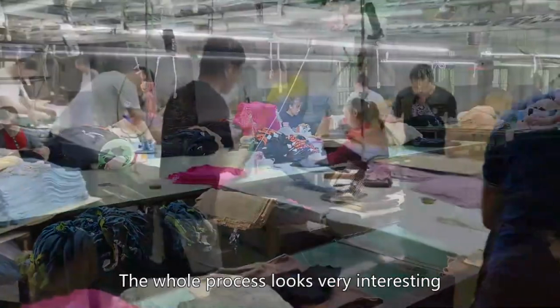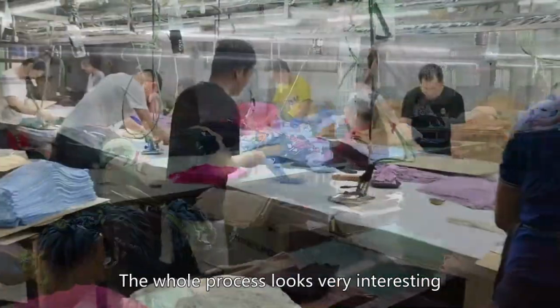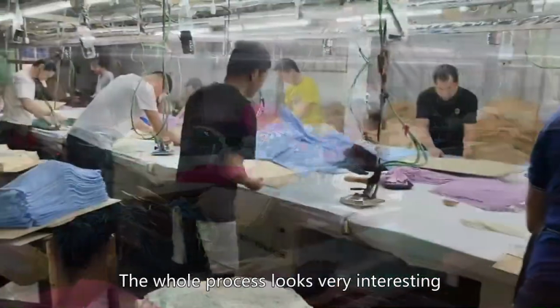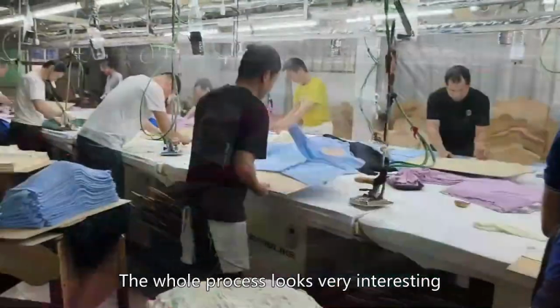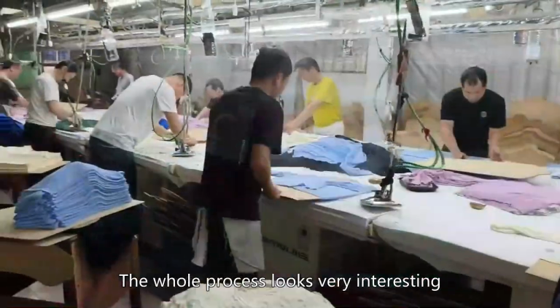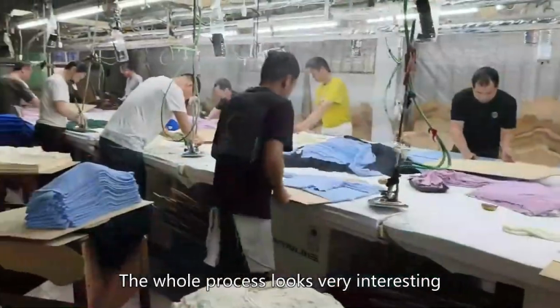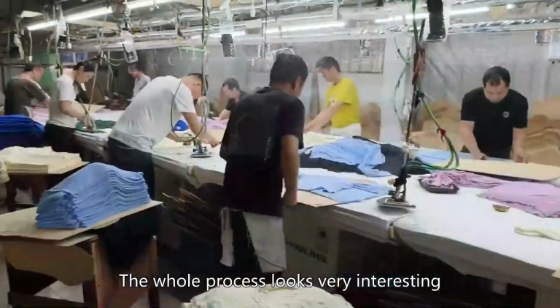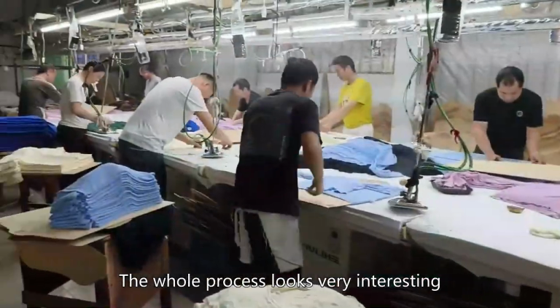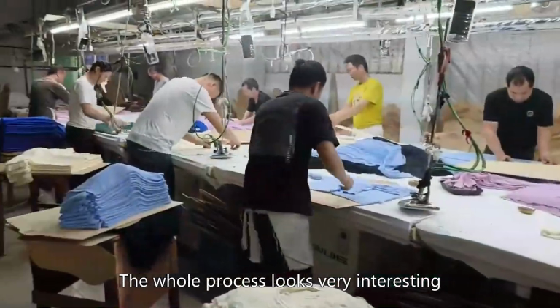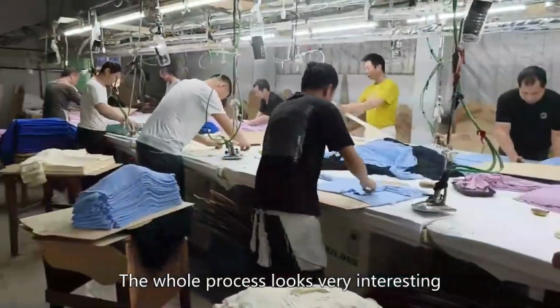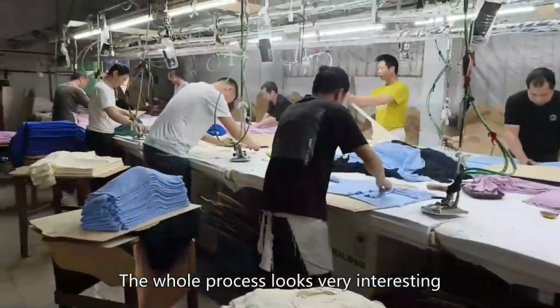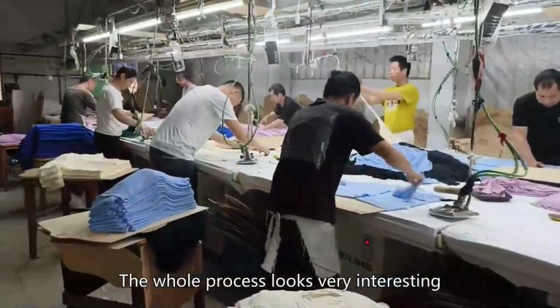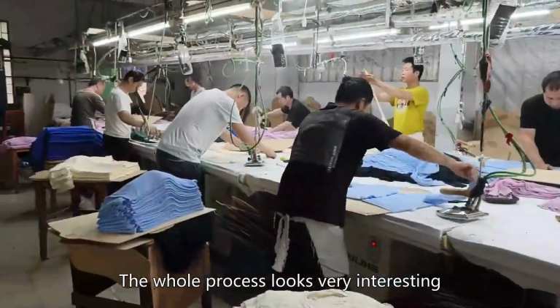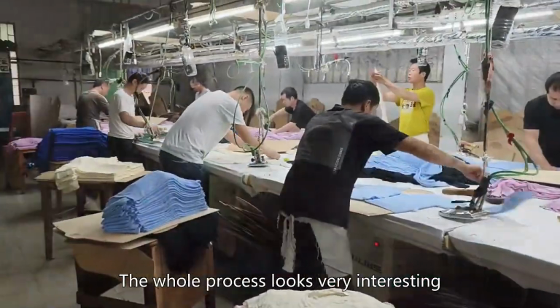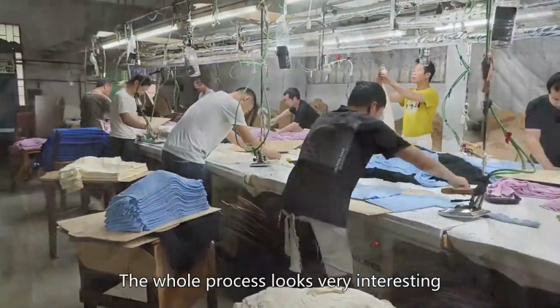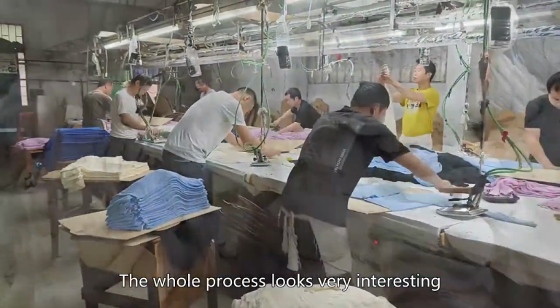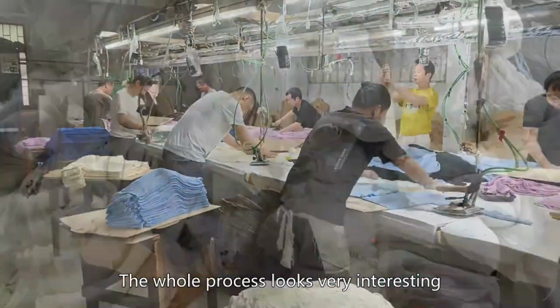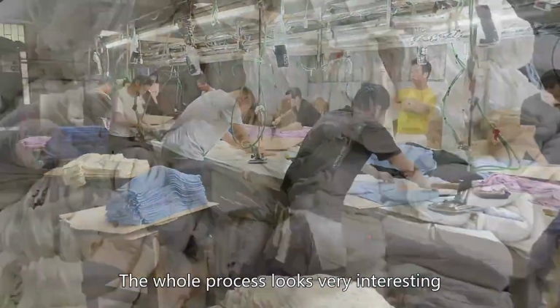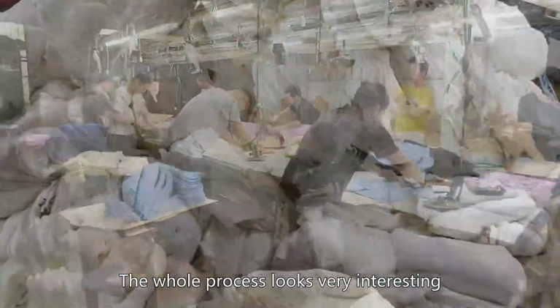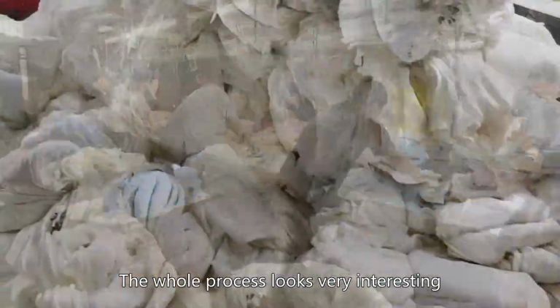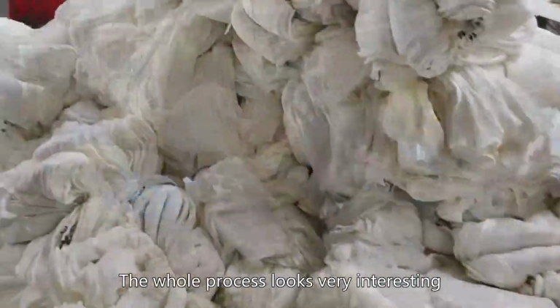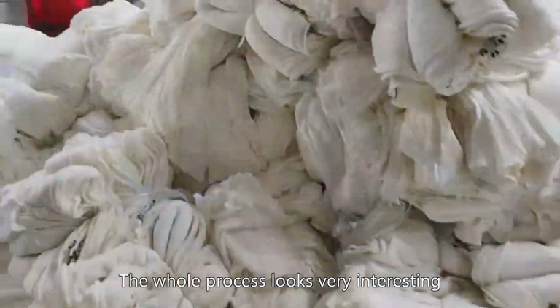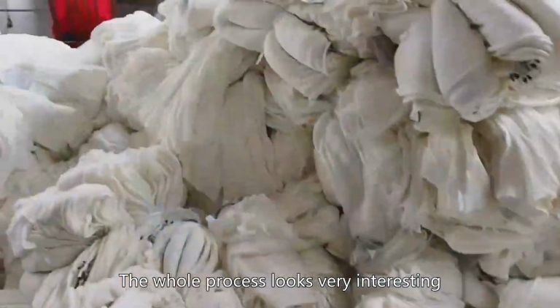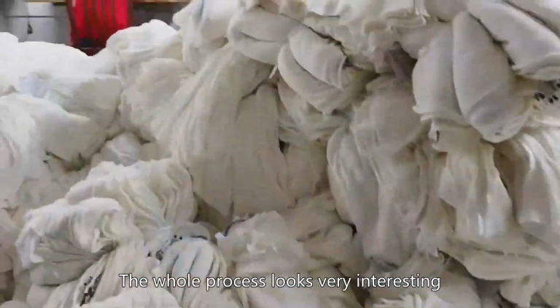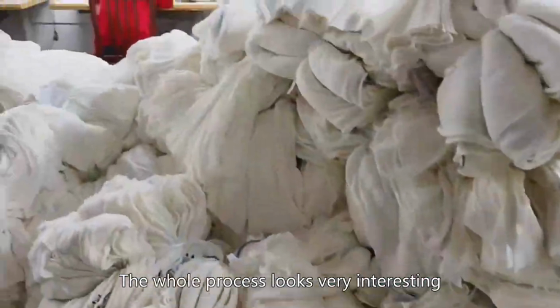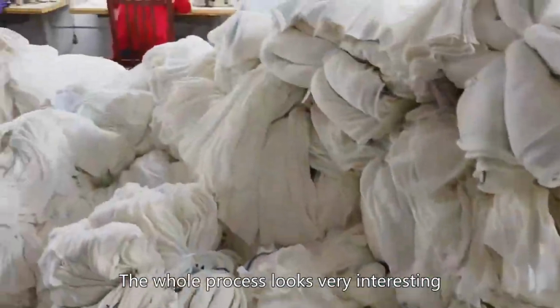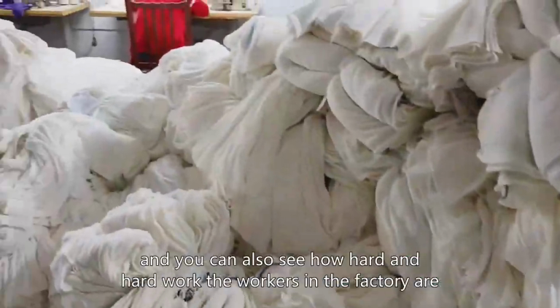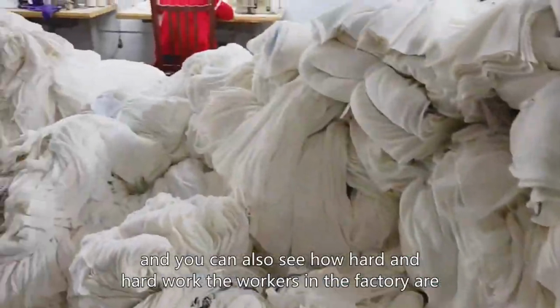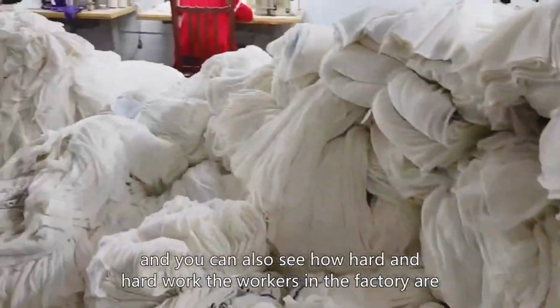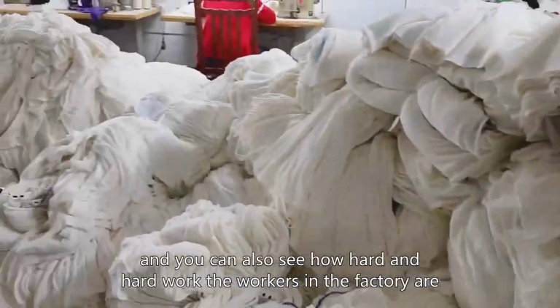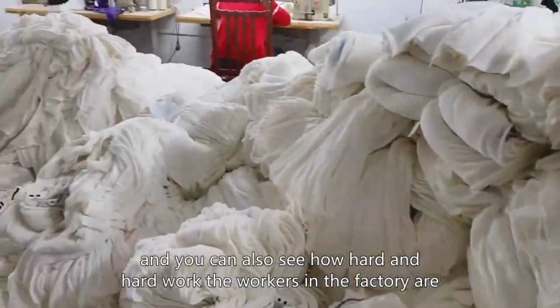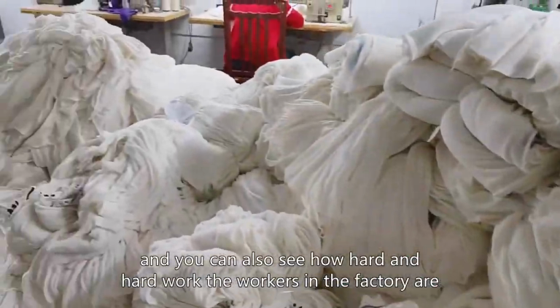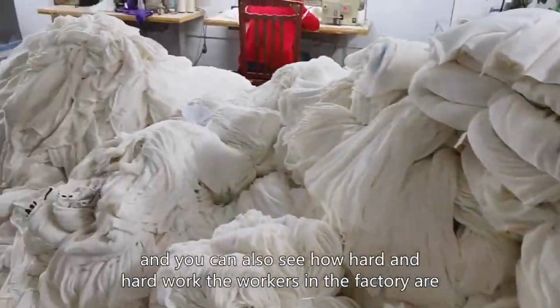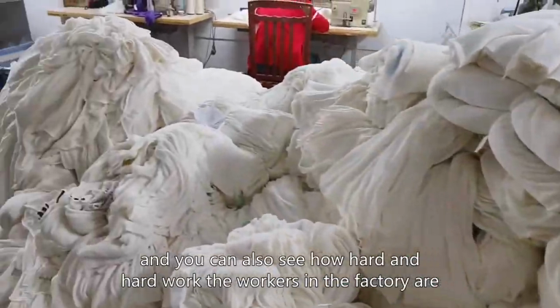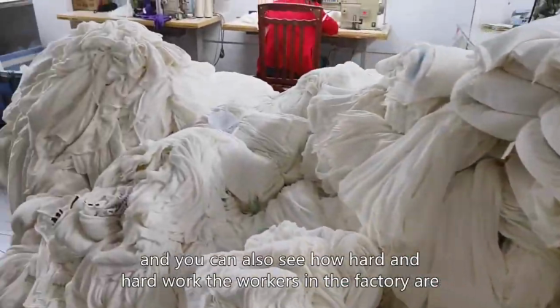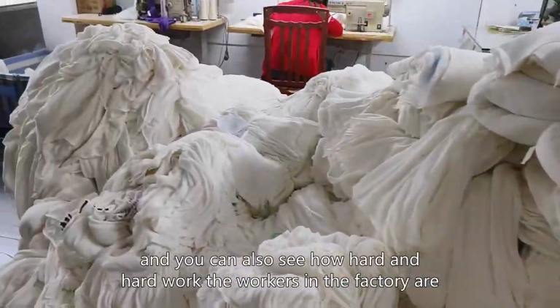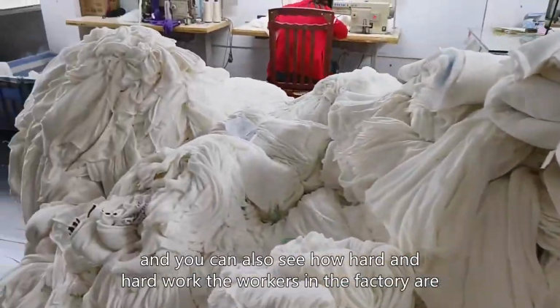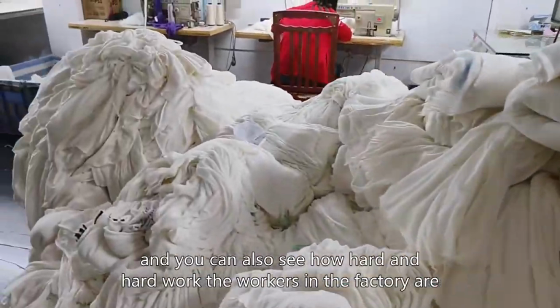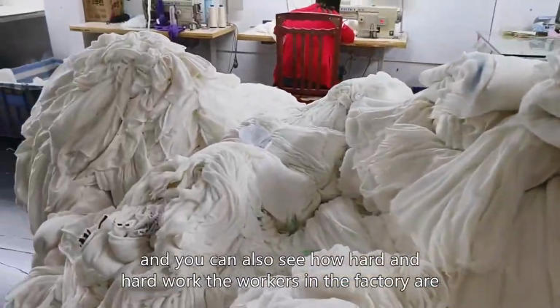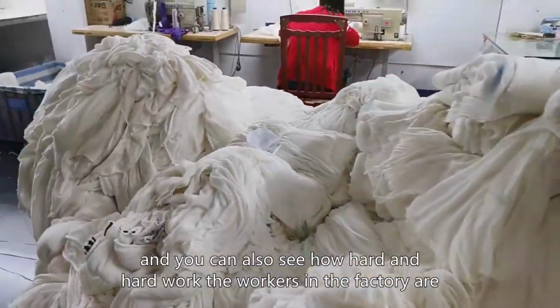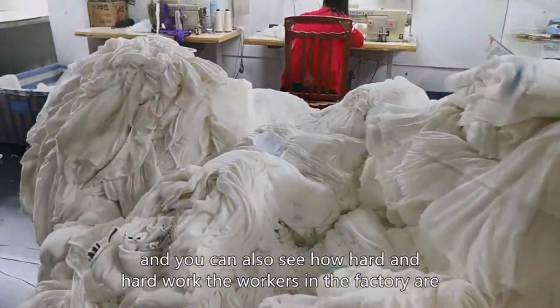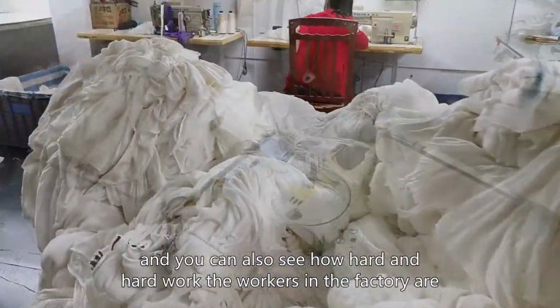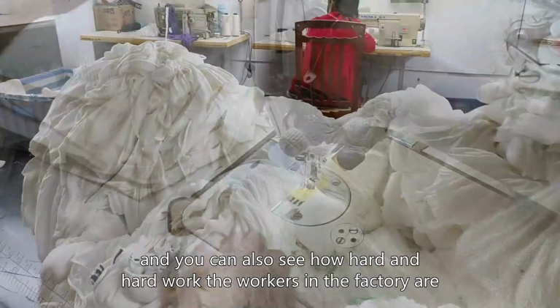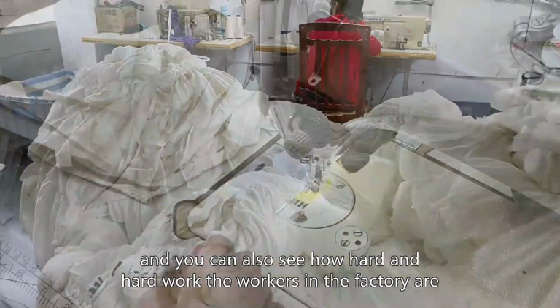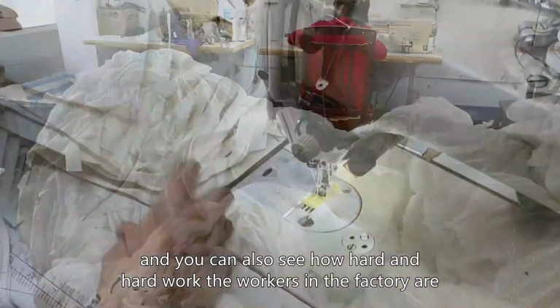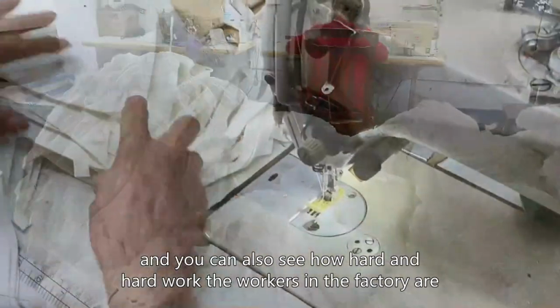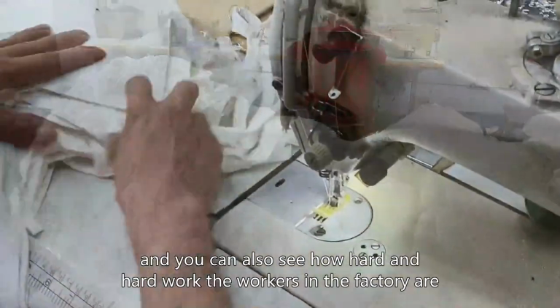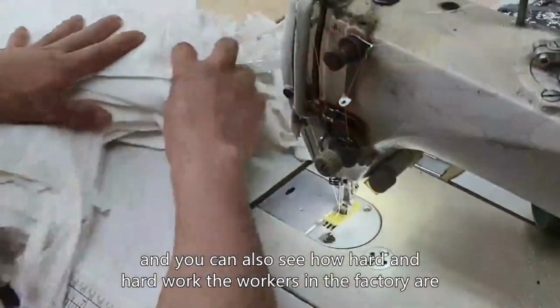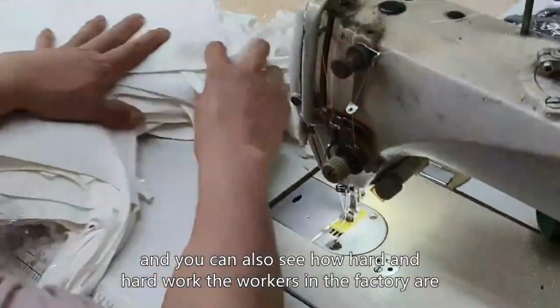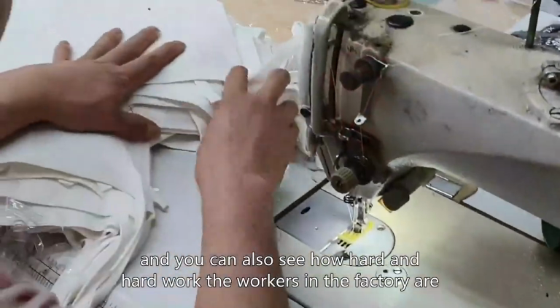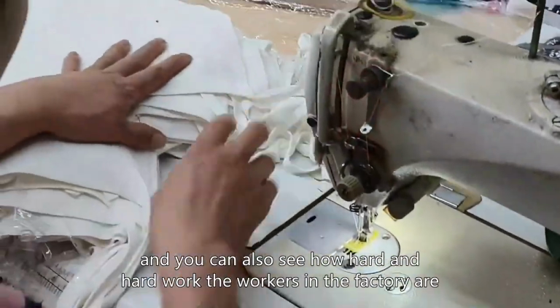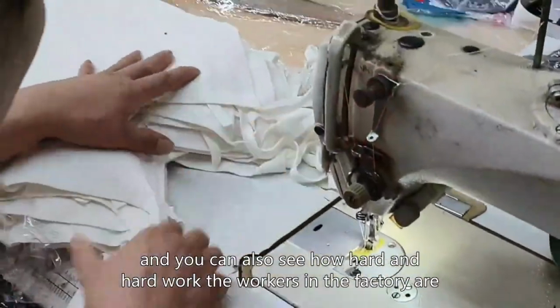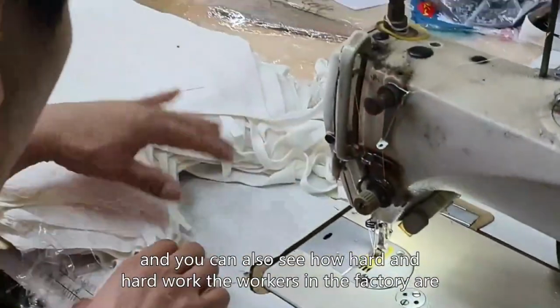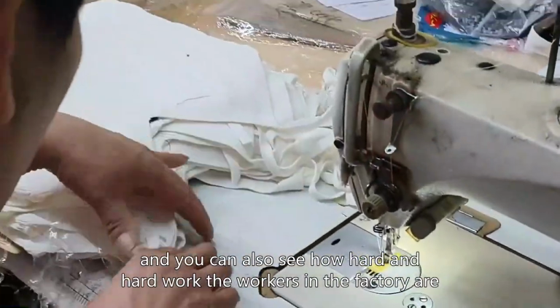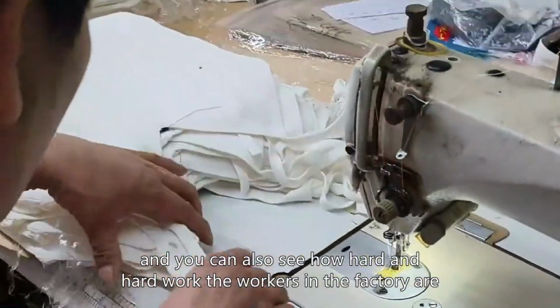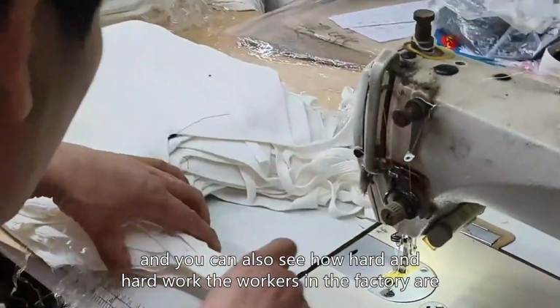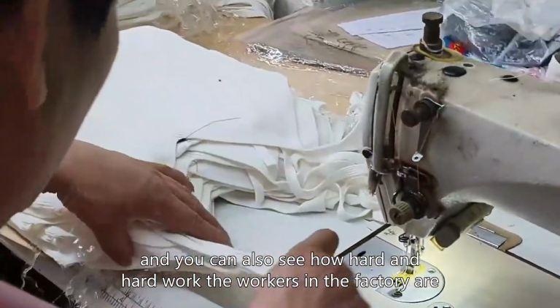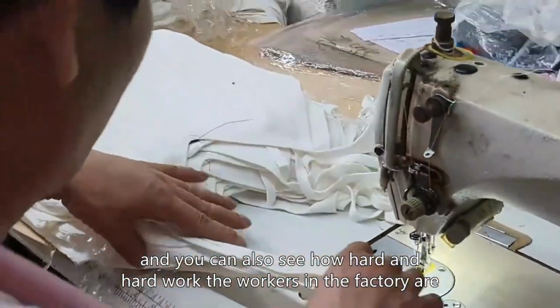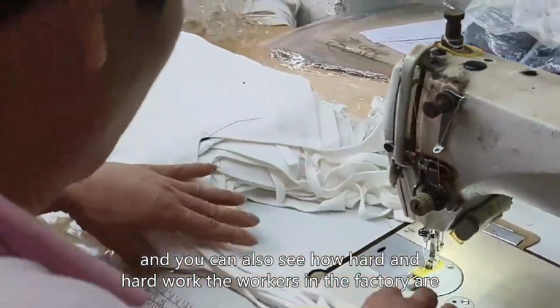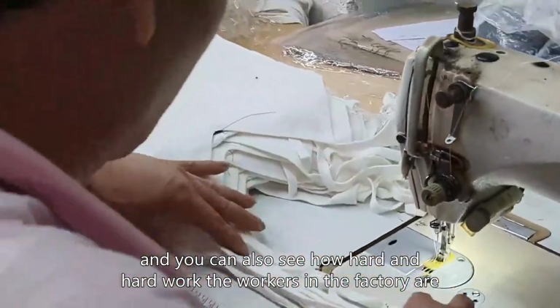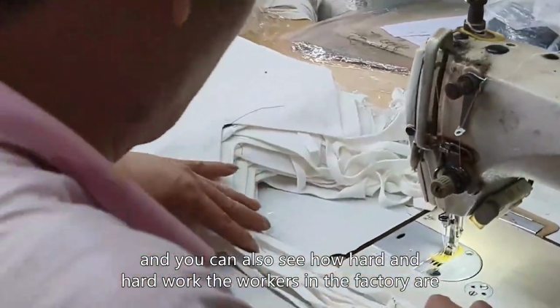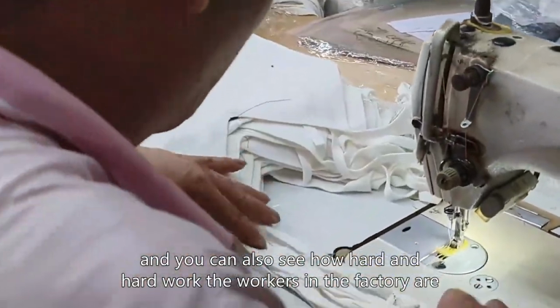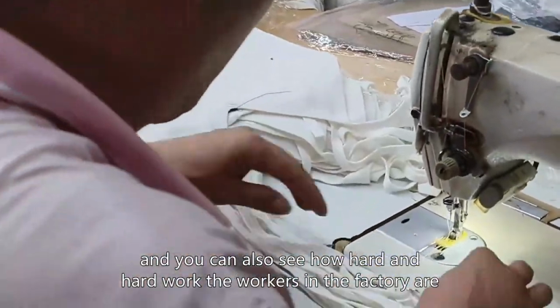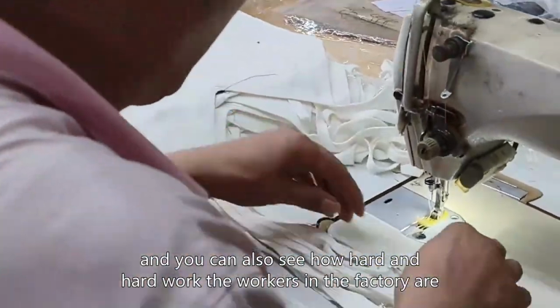The whole process looks very interesting, and you can also see how hard the workers in the factory are working.